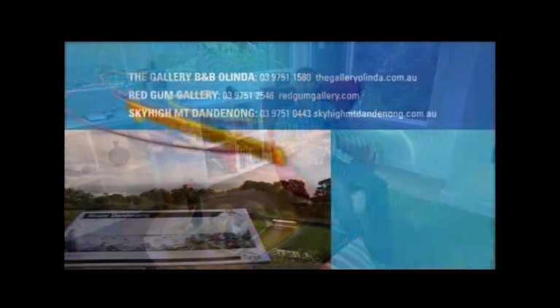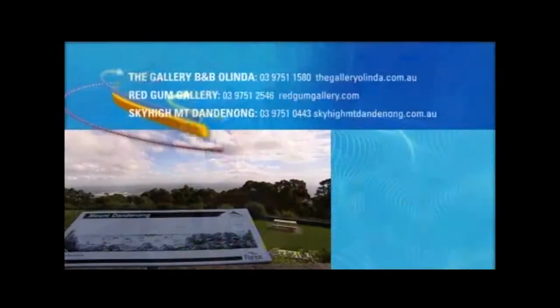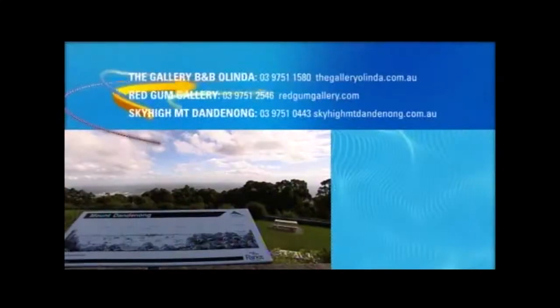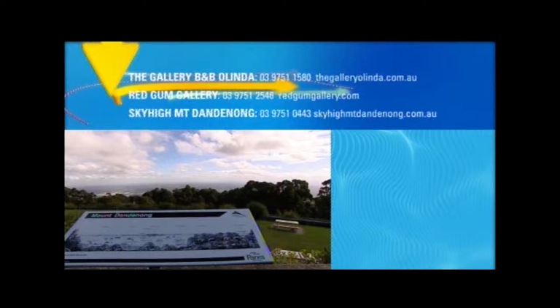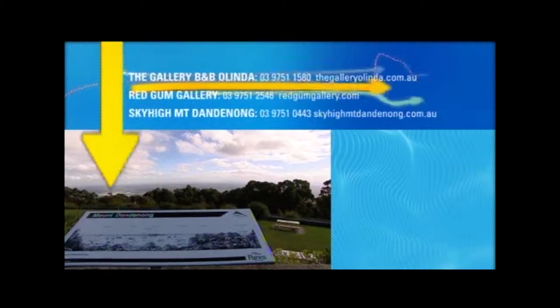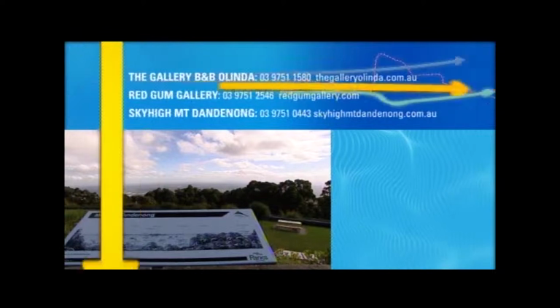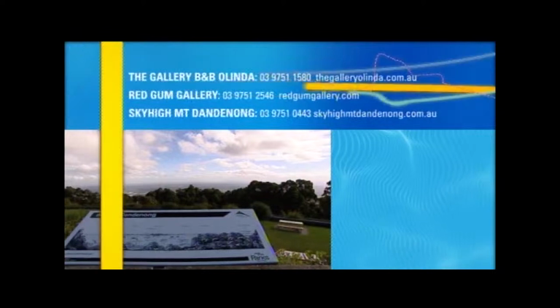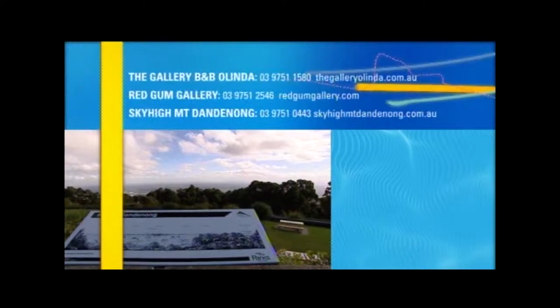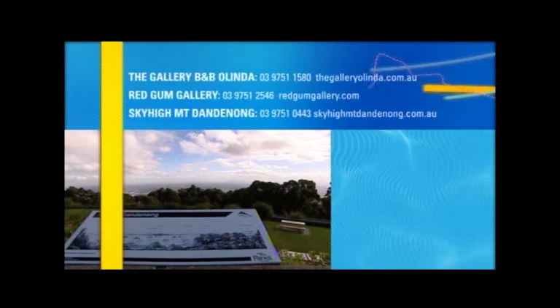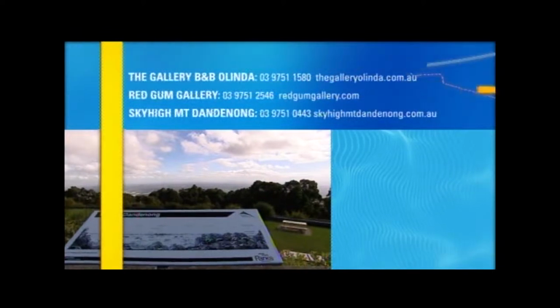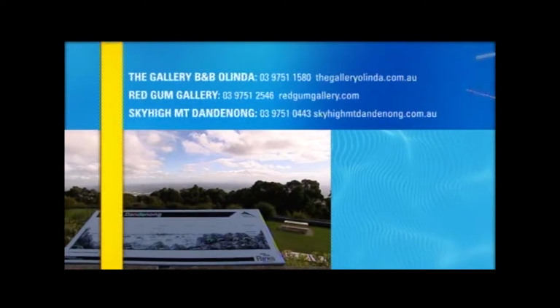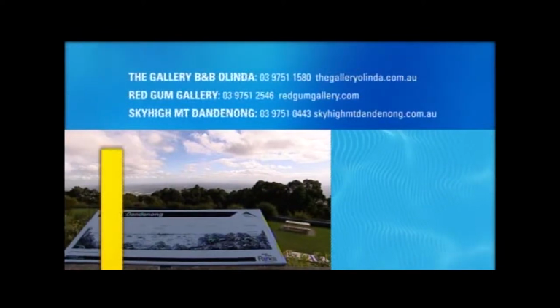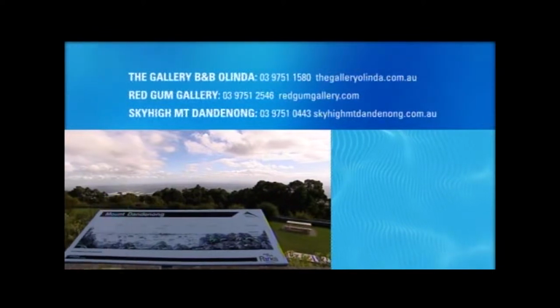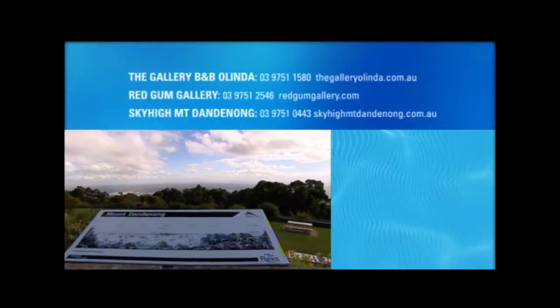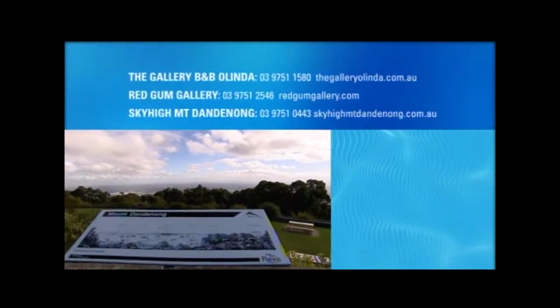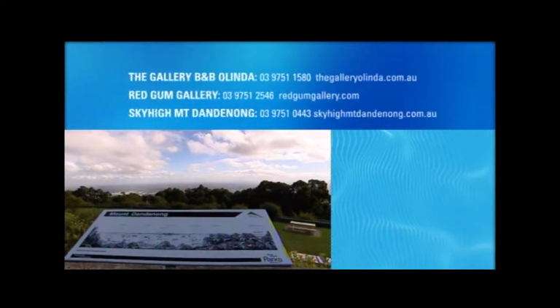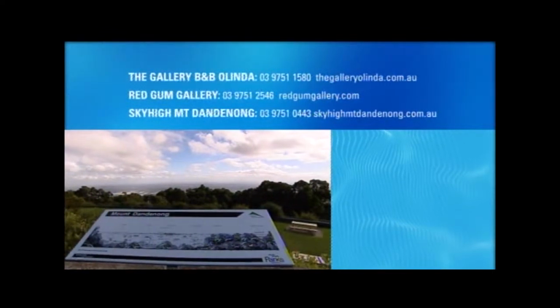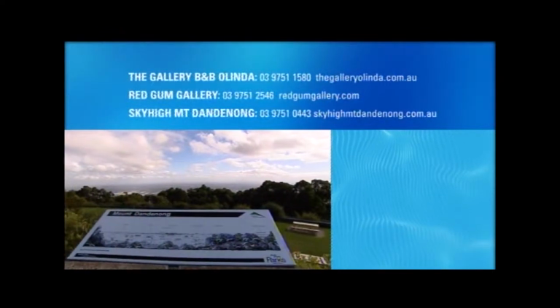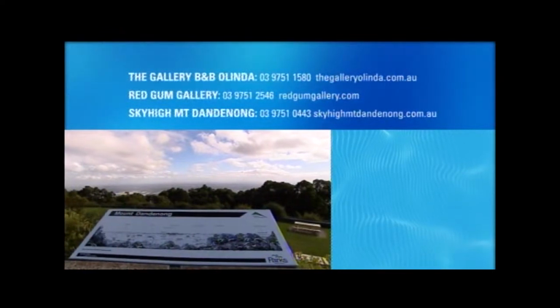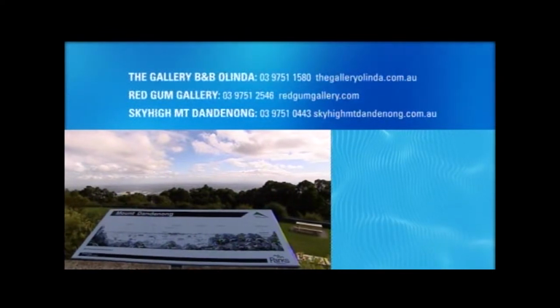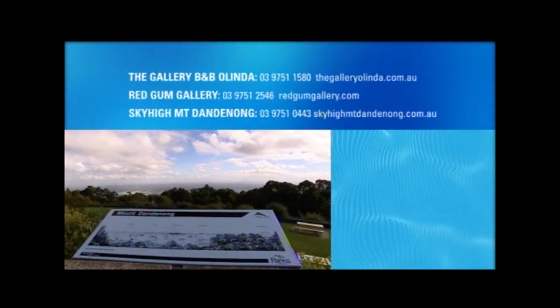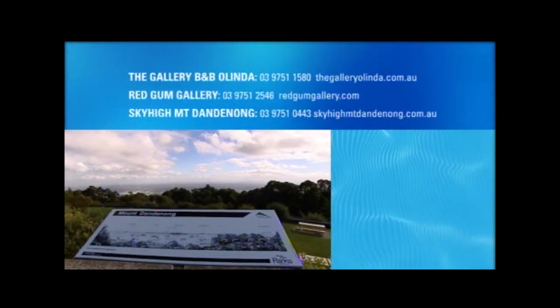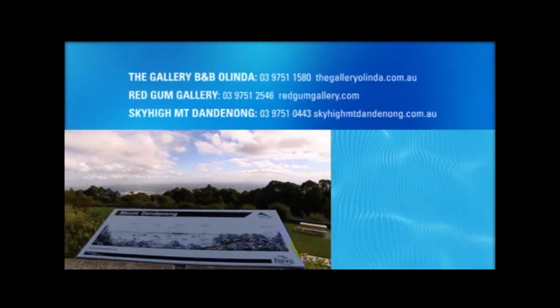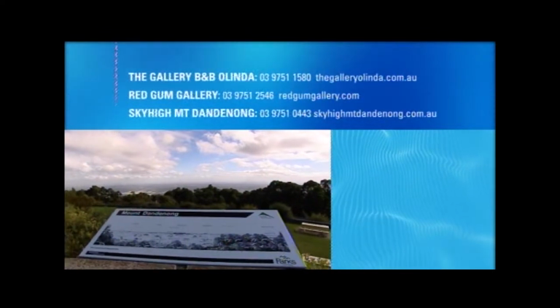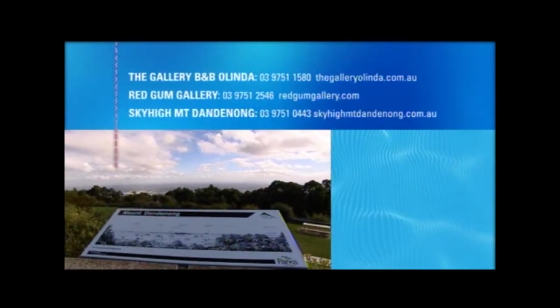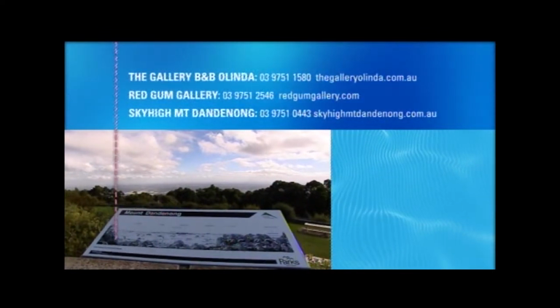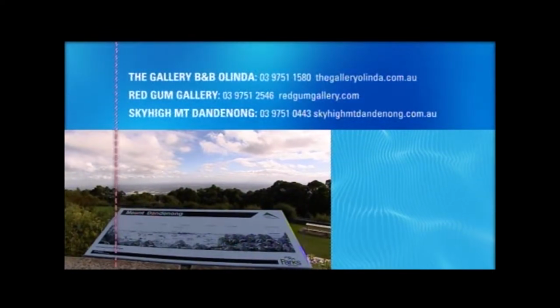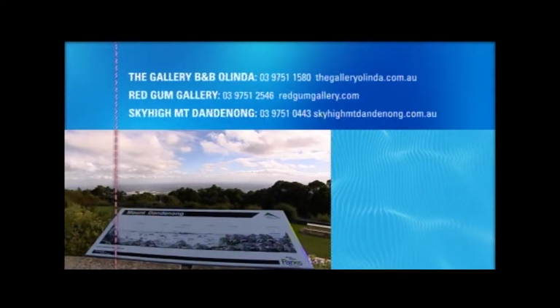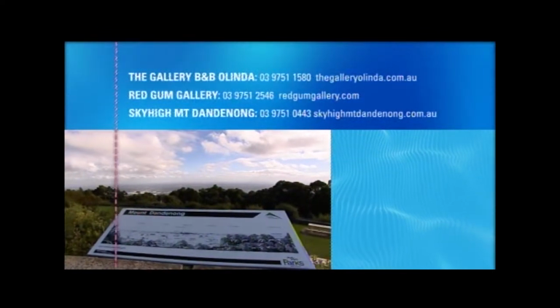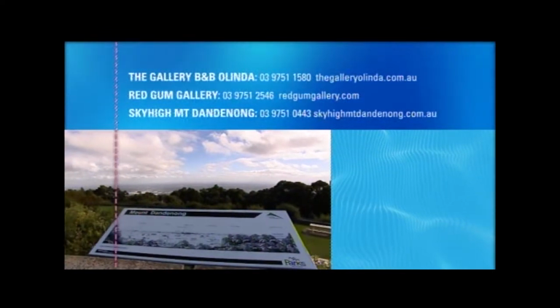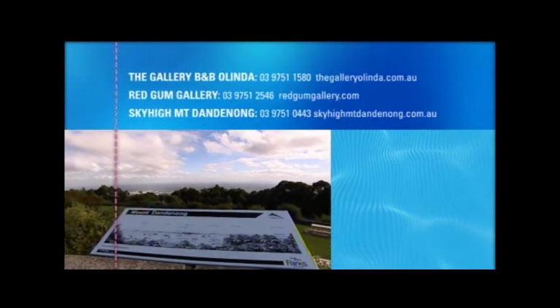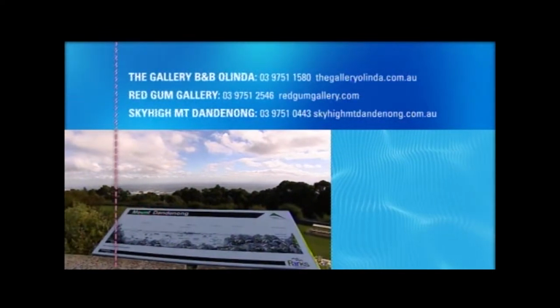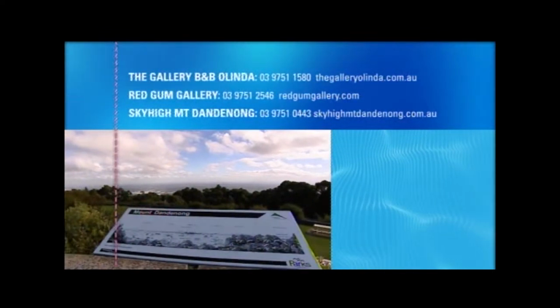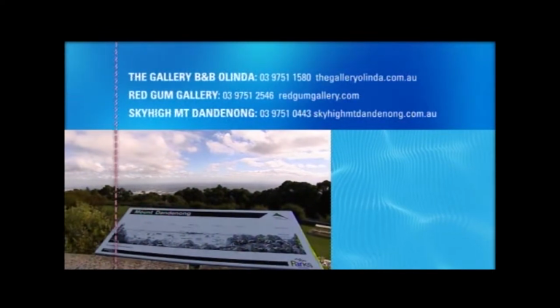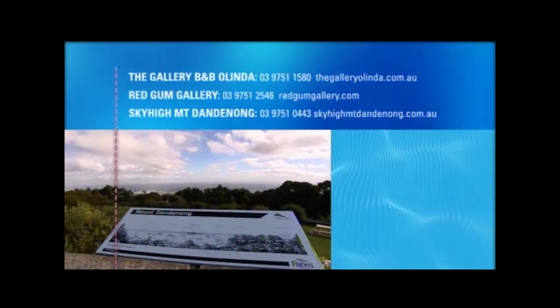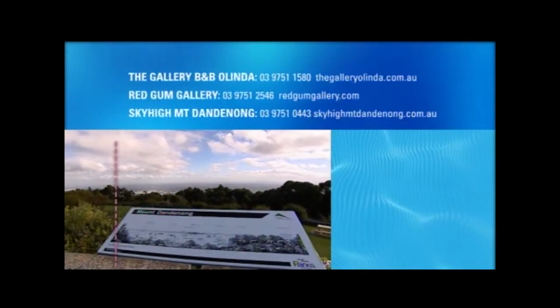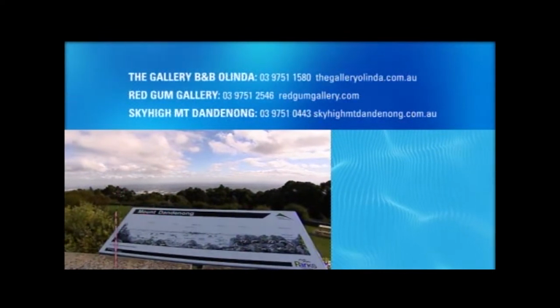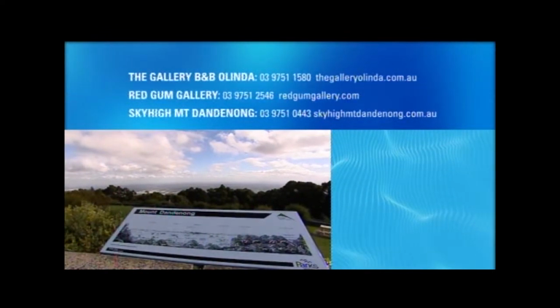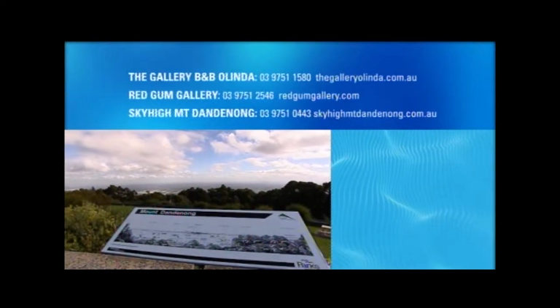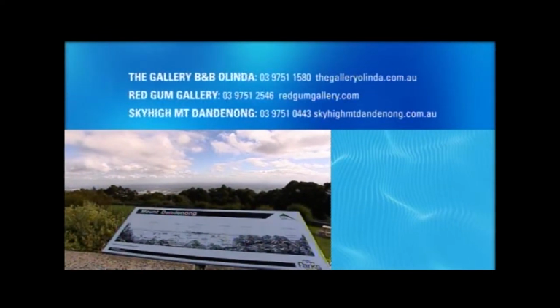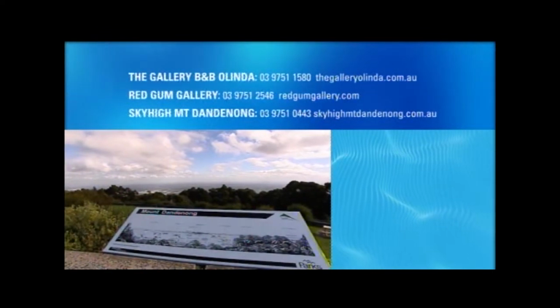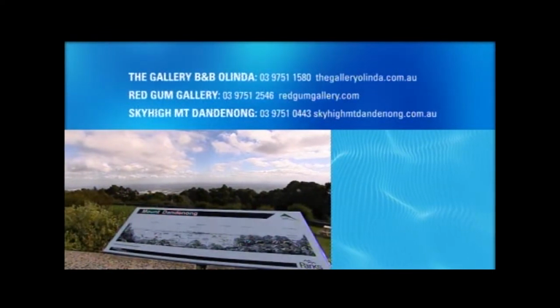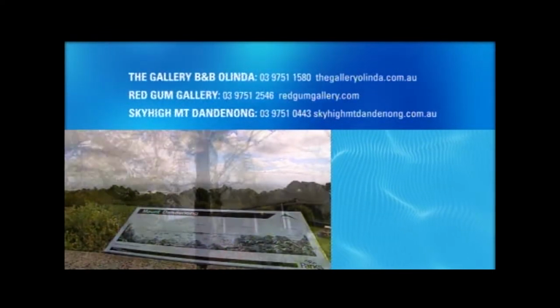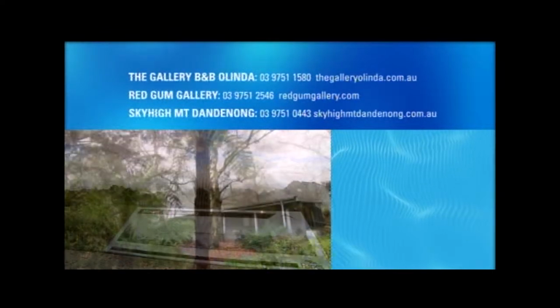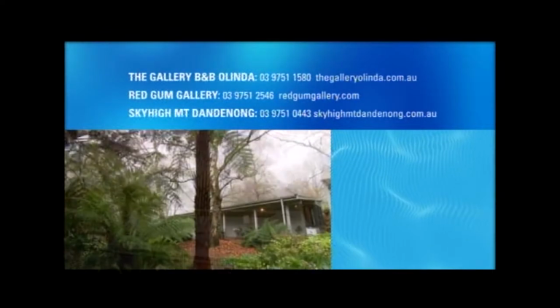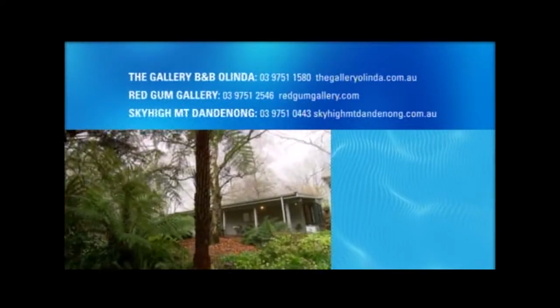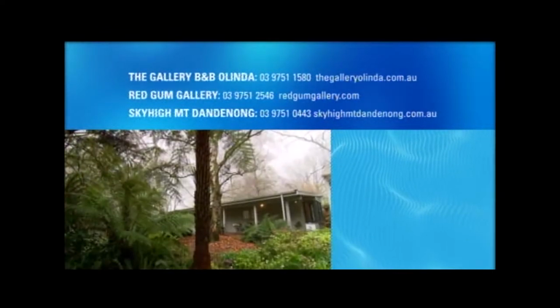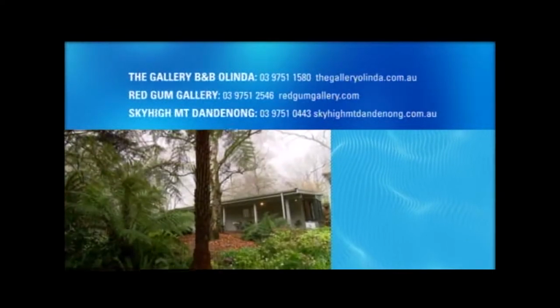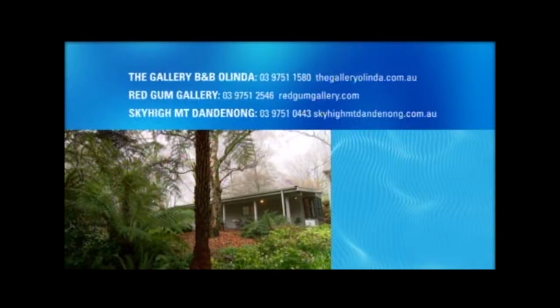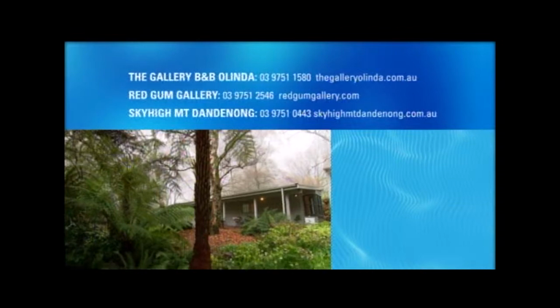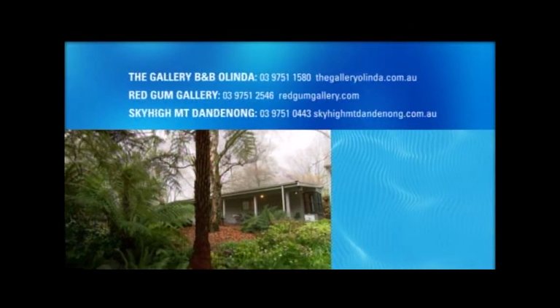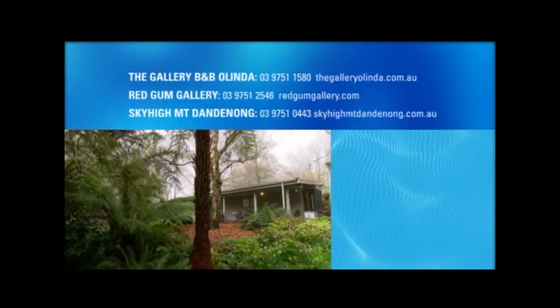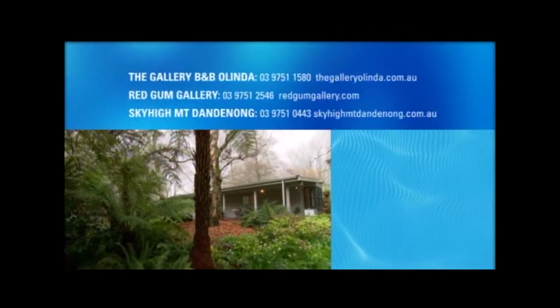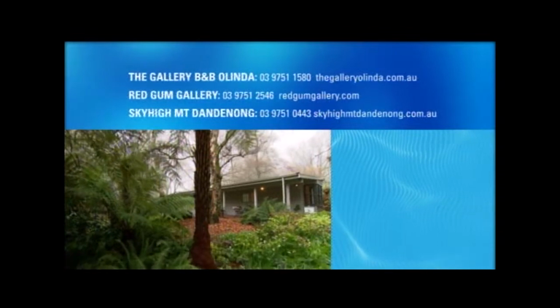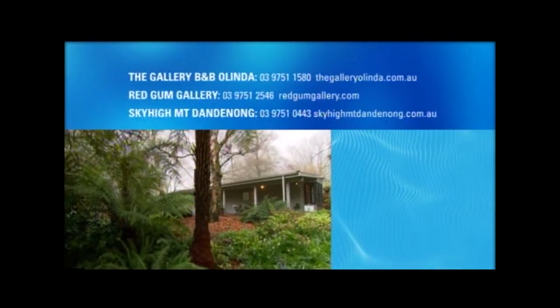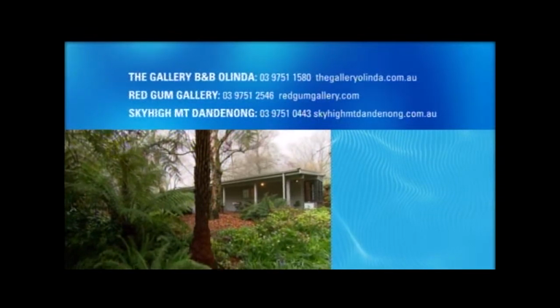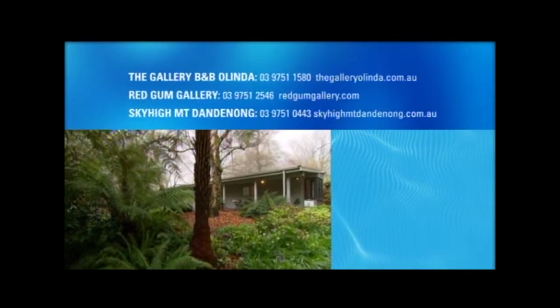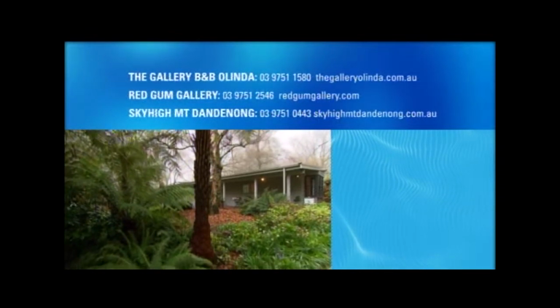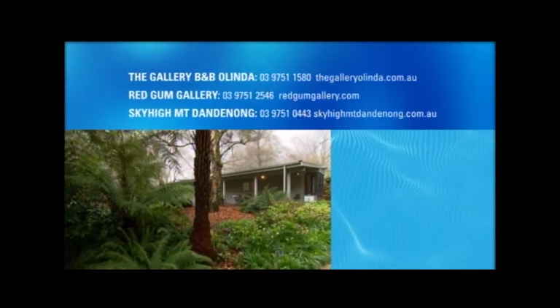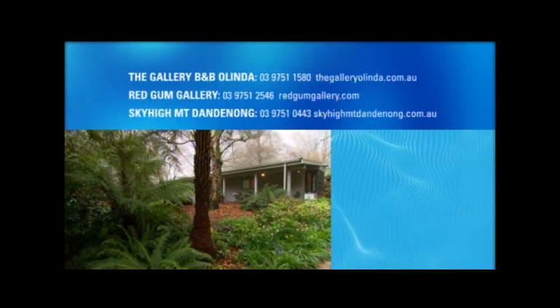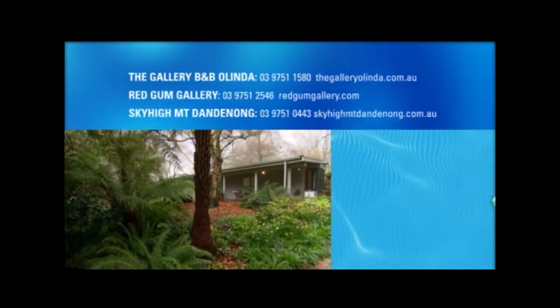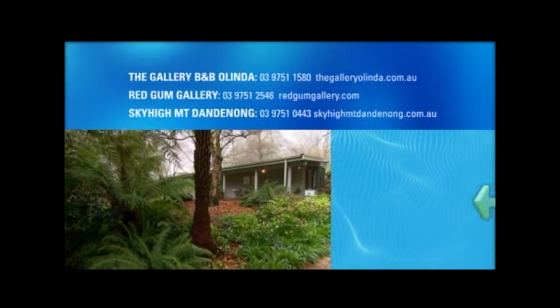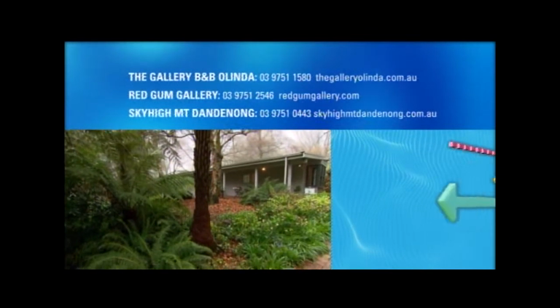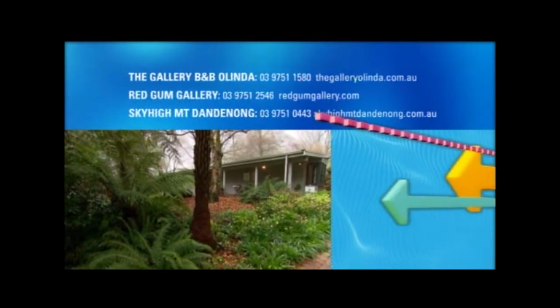For more information on Gallery B&B, Red Gum Gallery and Sky High Mount Dandenong, you can give them a call or check out their websites.